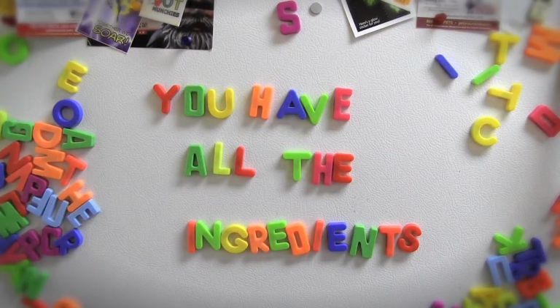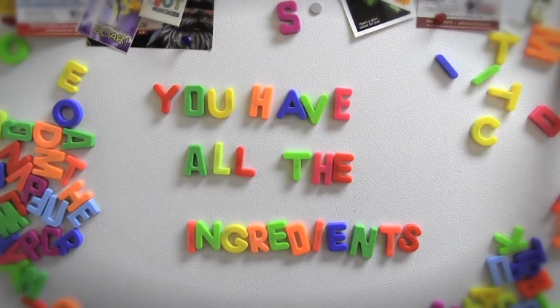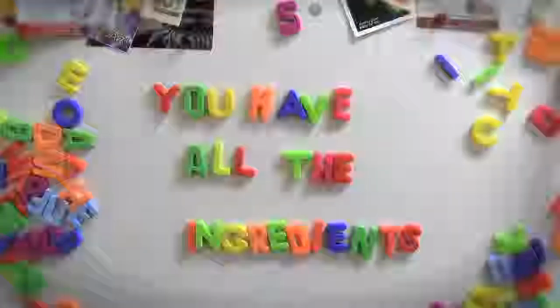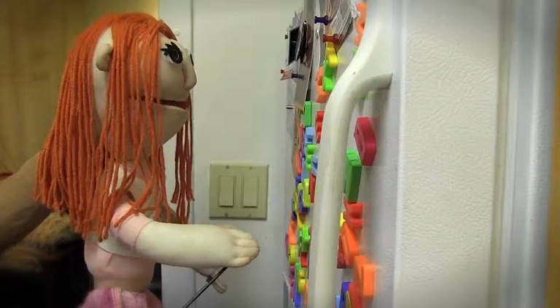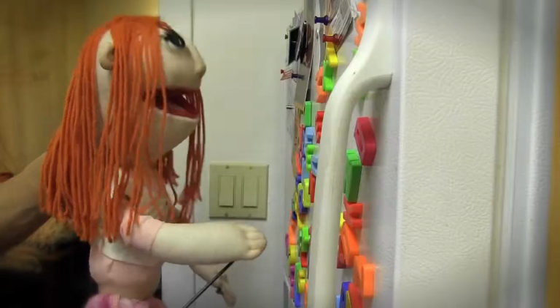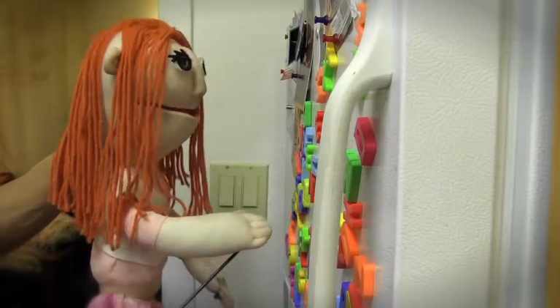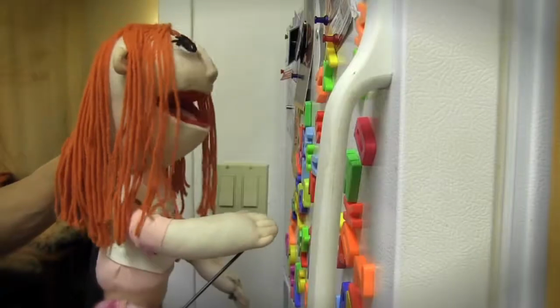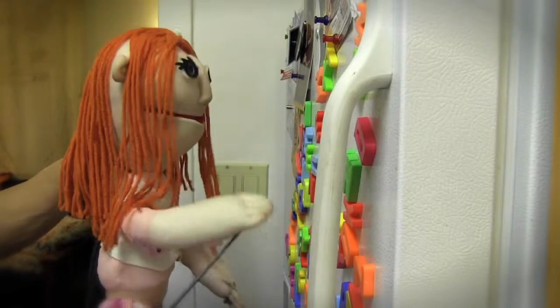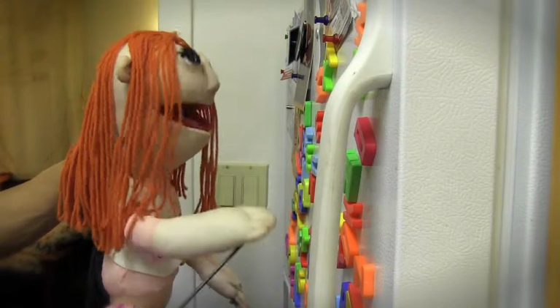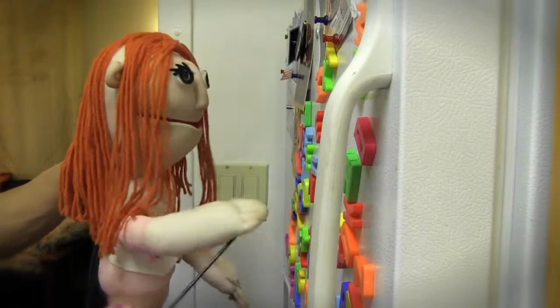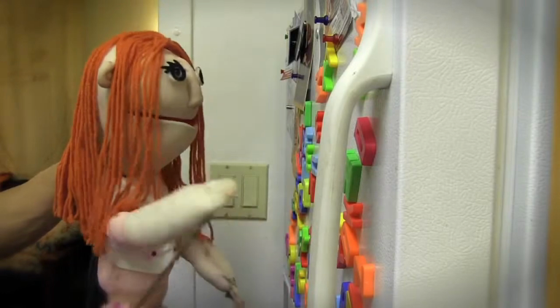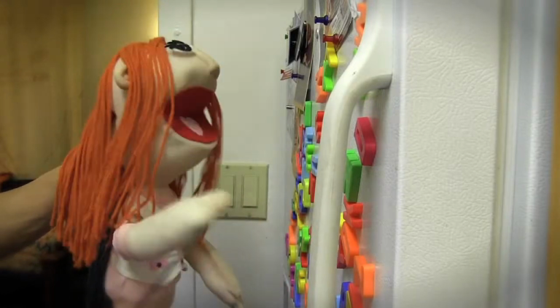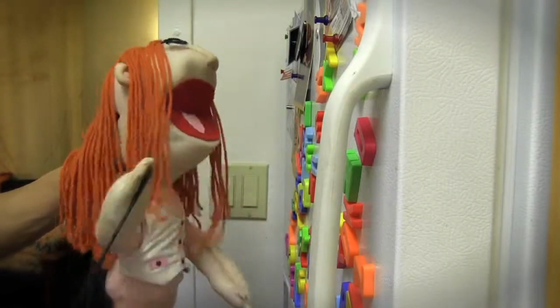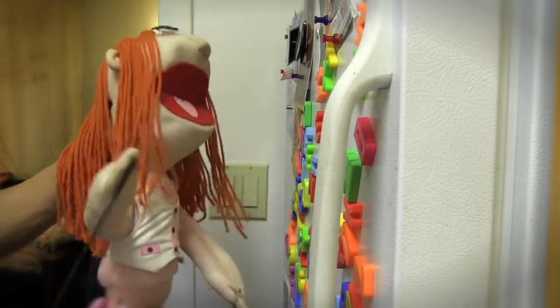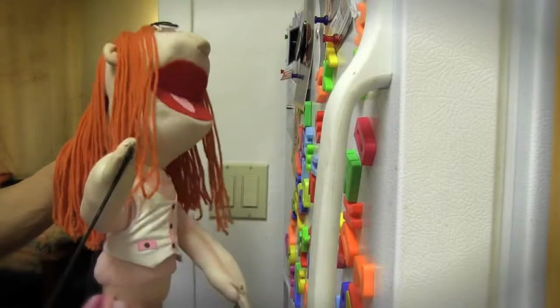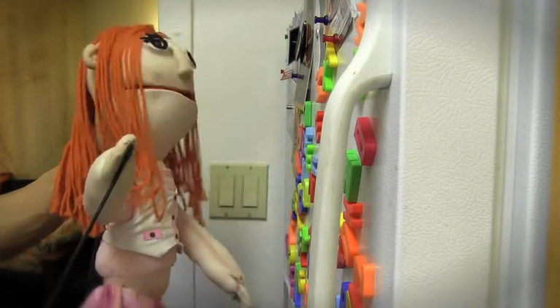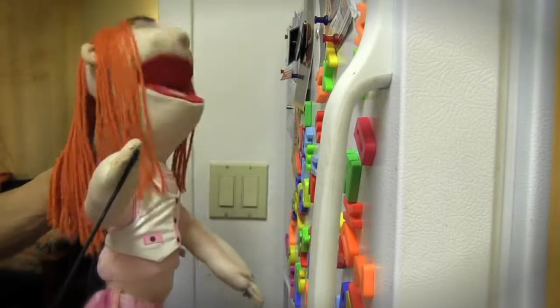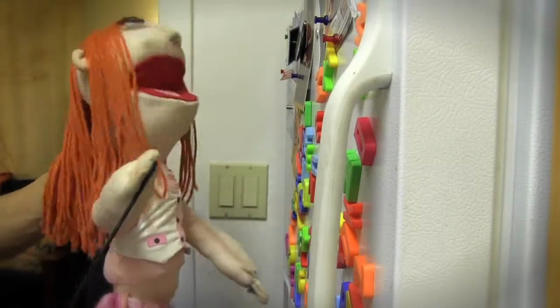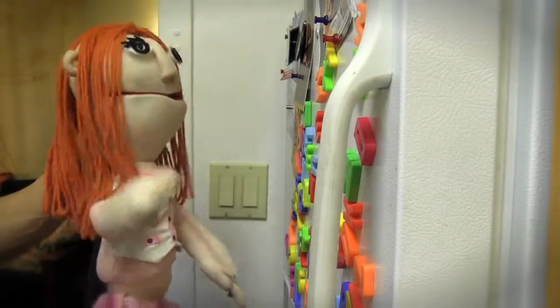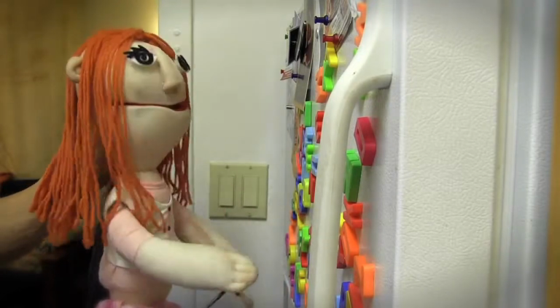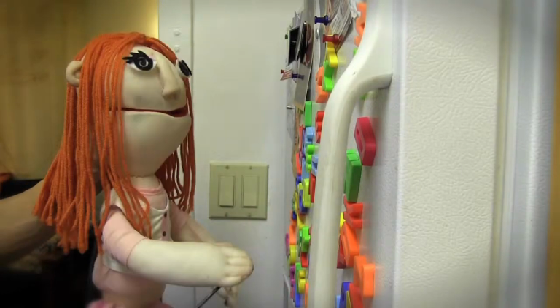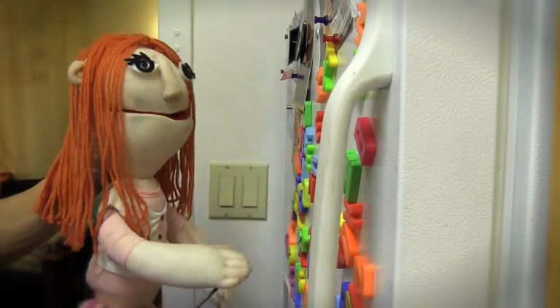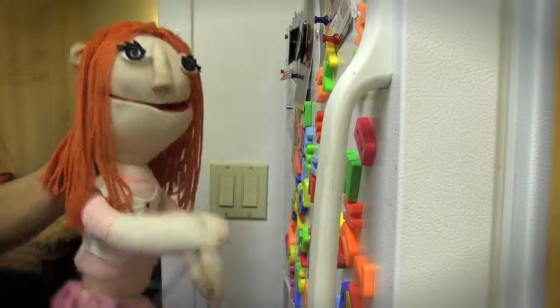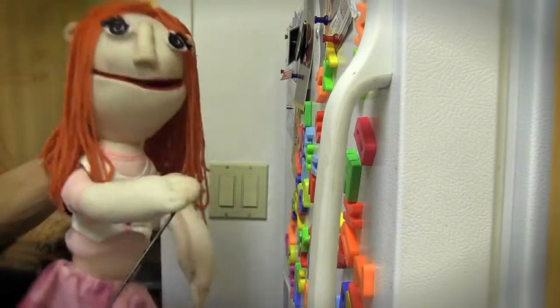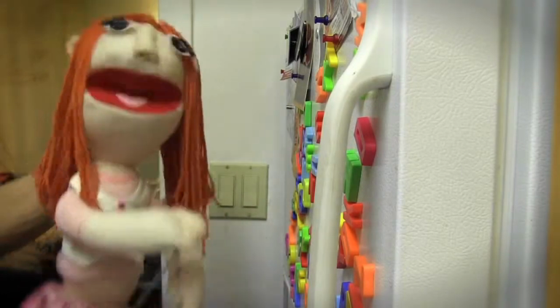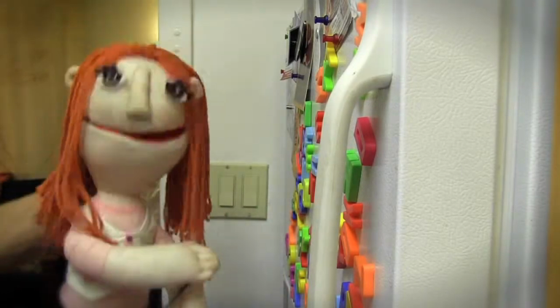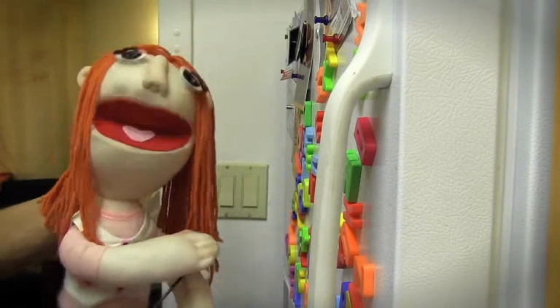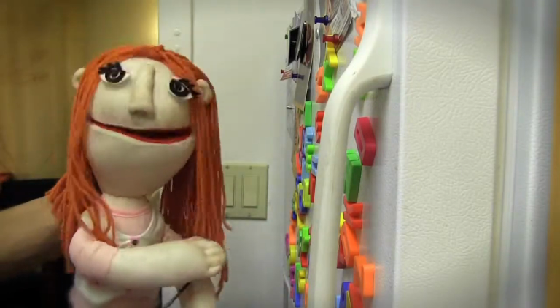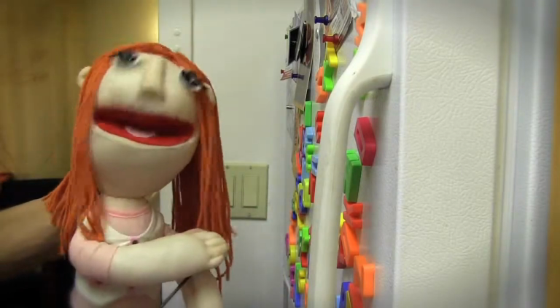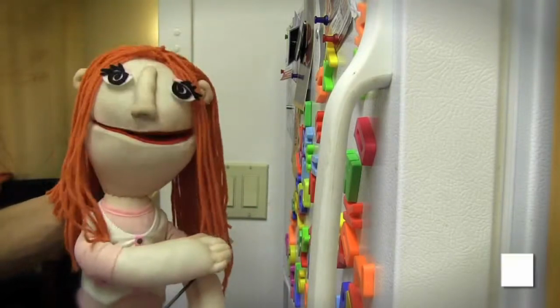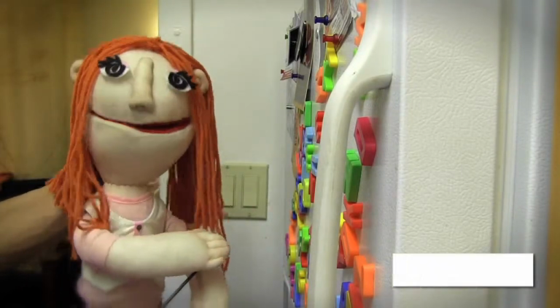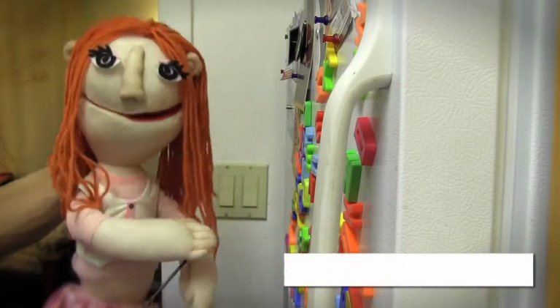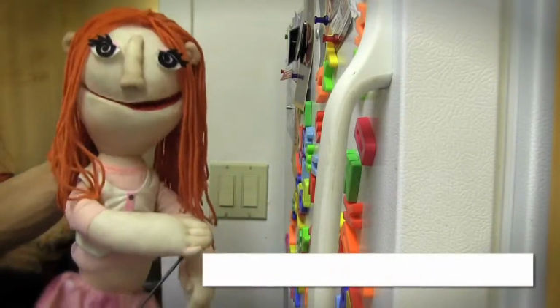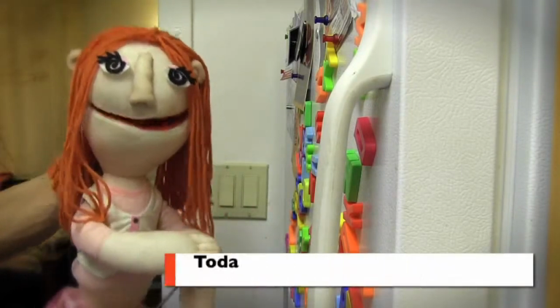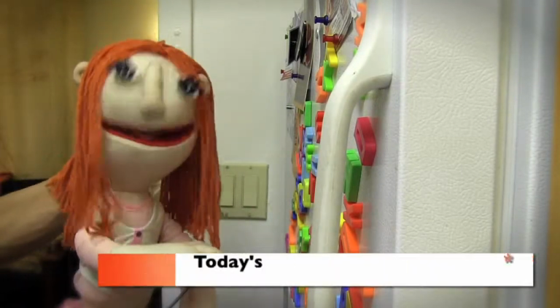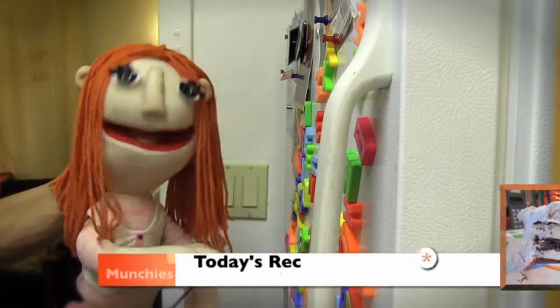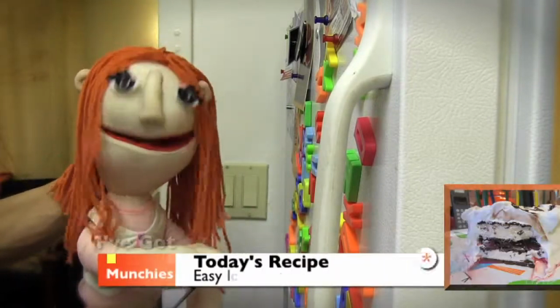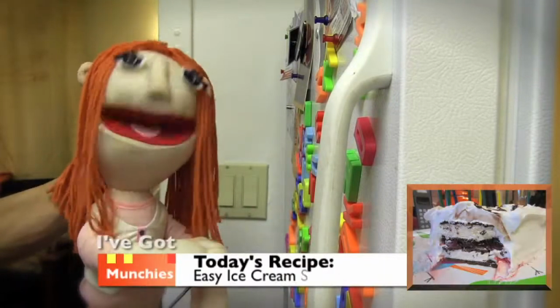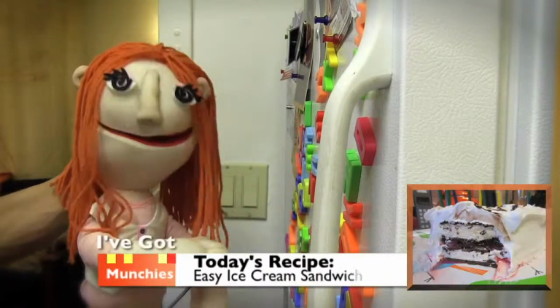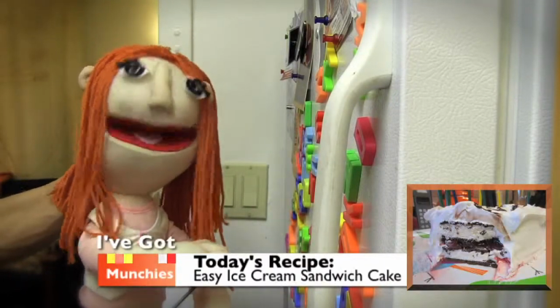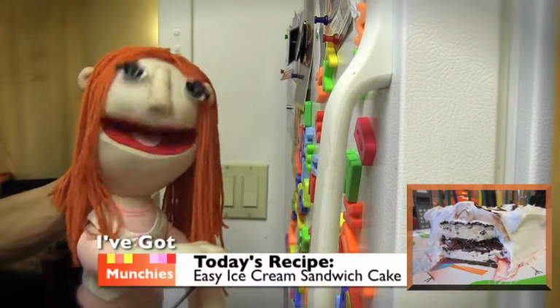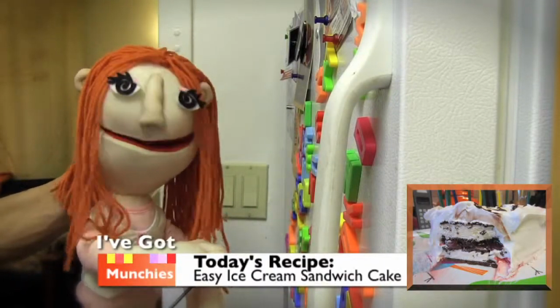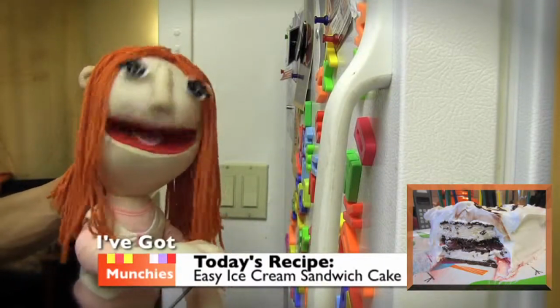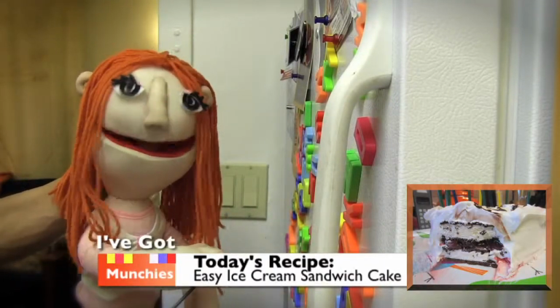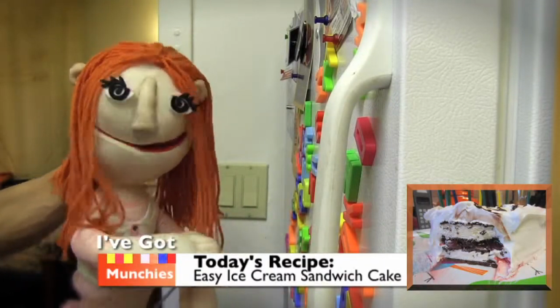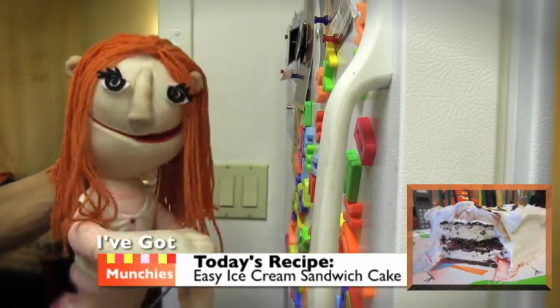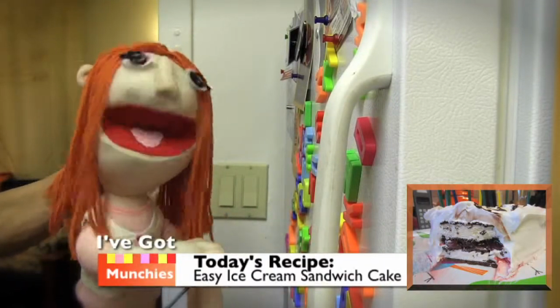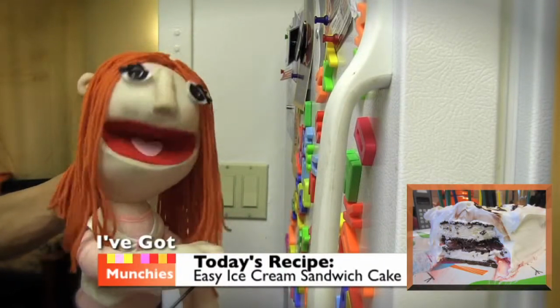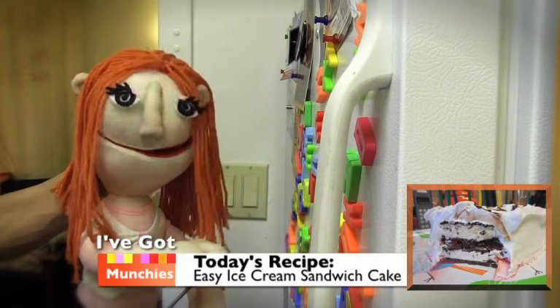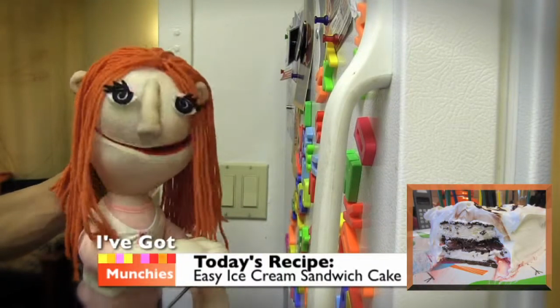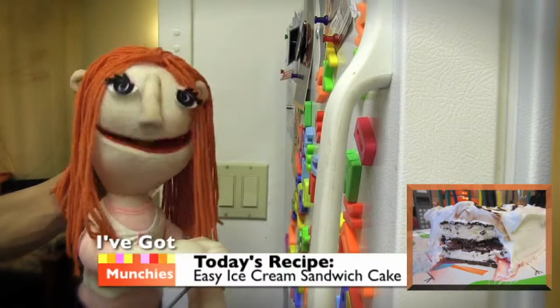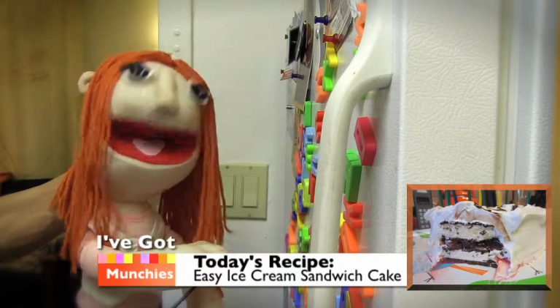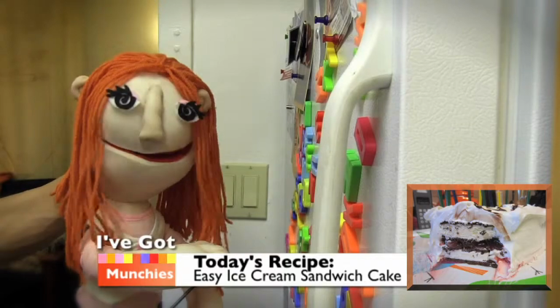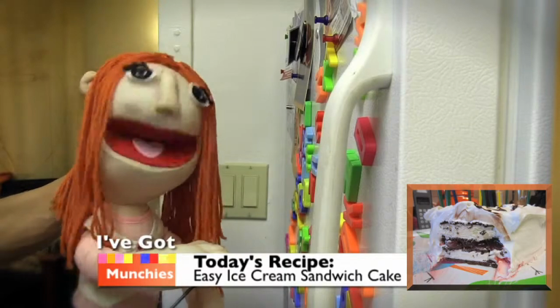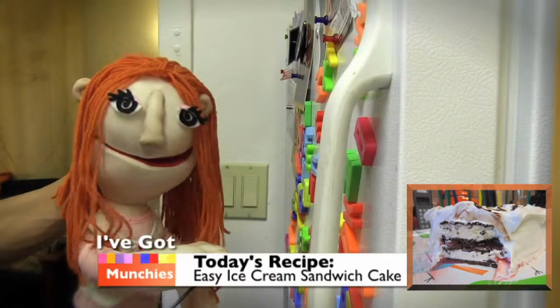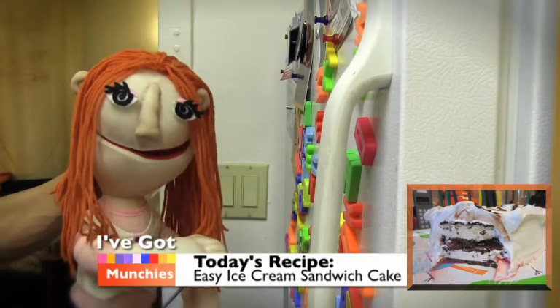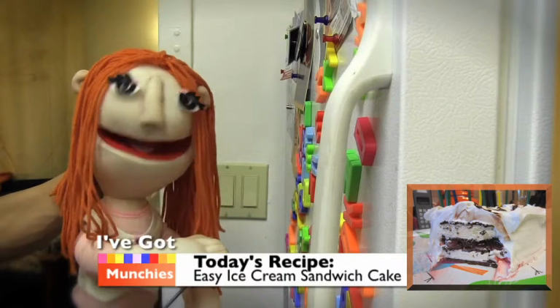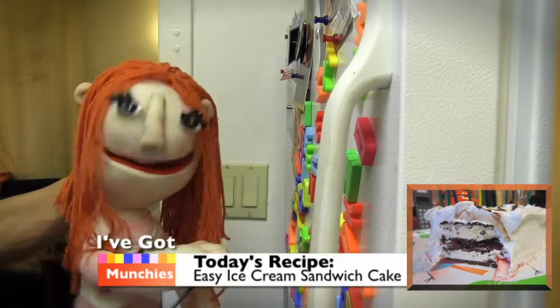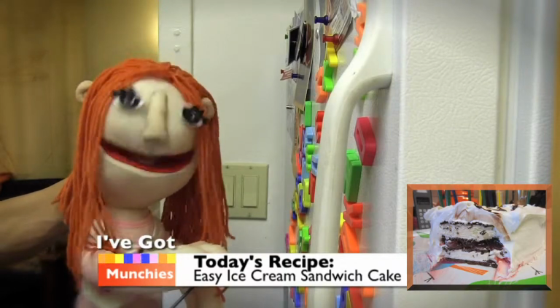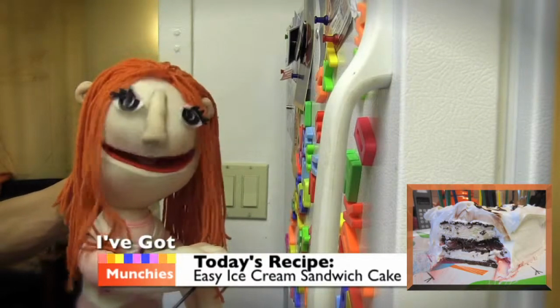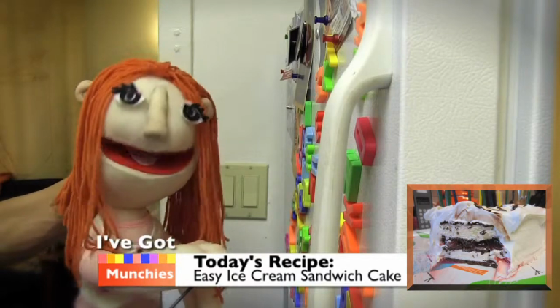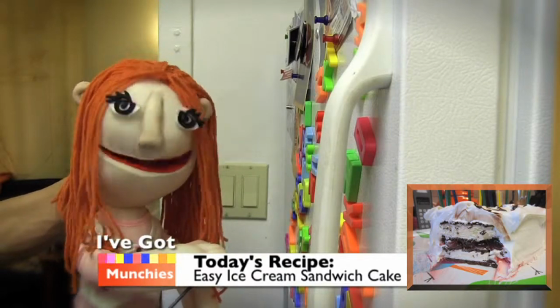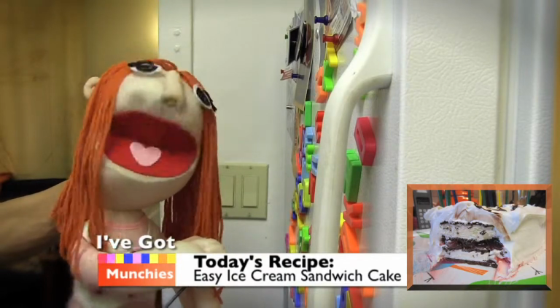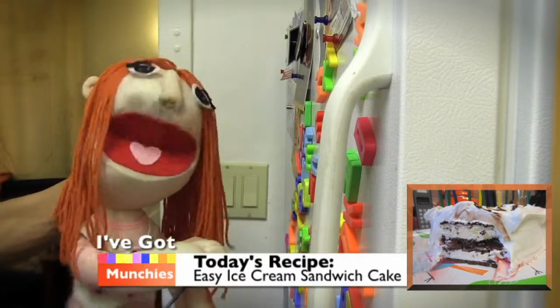That sounds amazing. Alrighty, today we're going to make an easy ice cream sandwich cake.